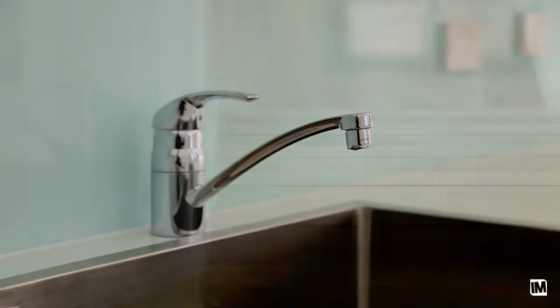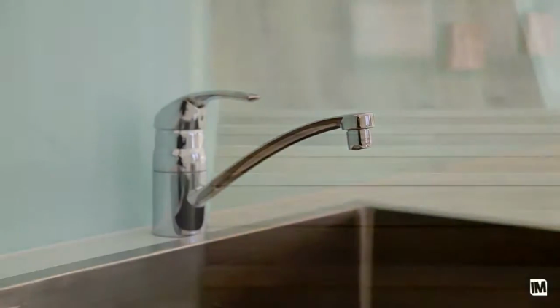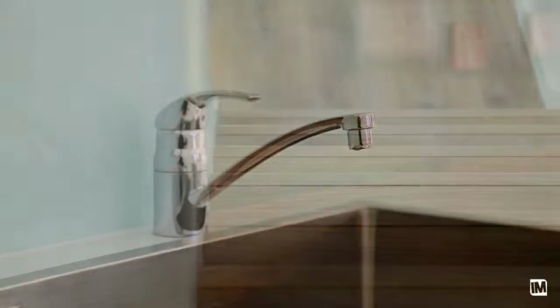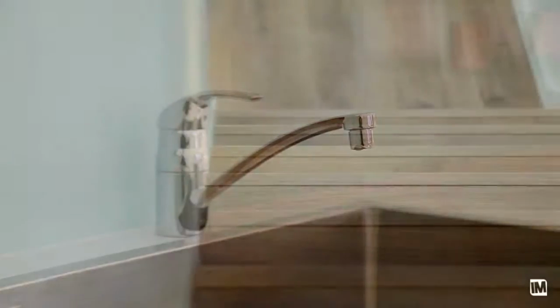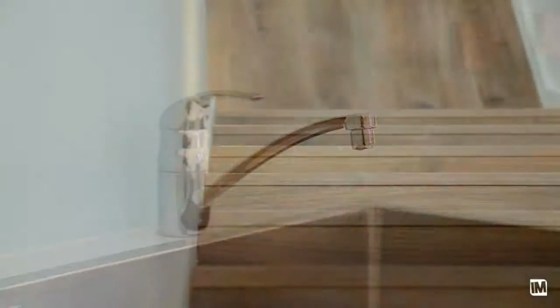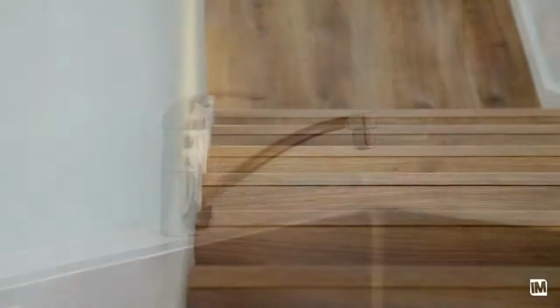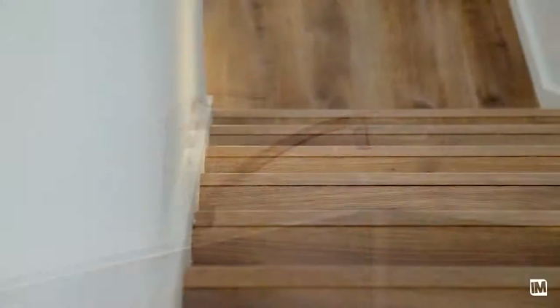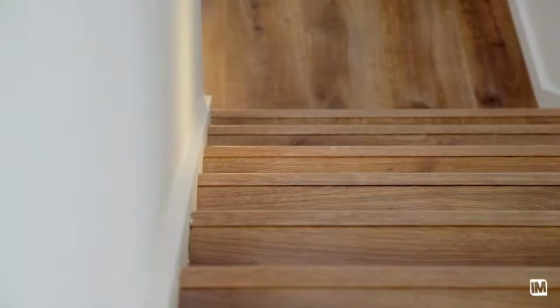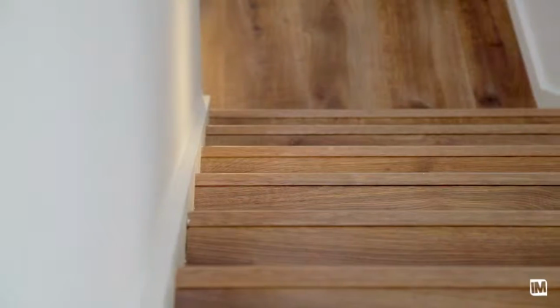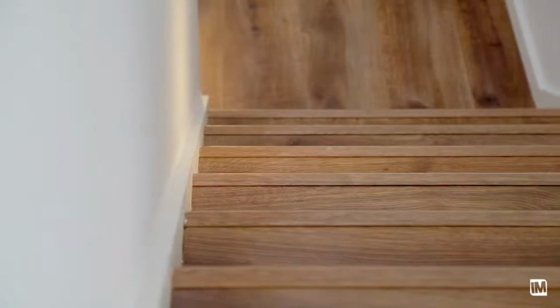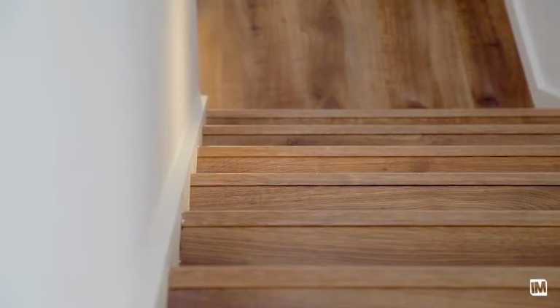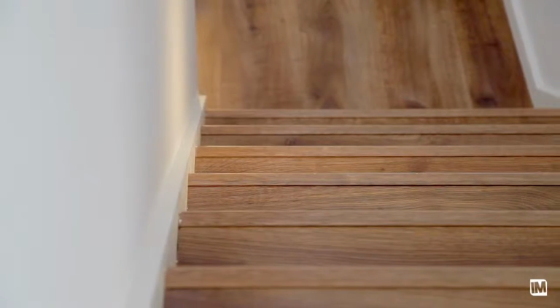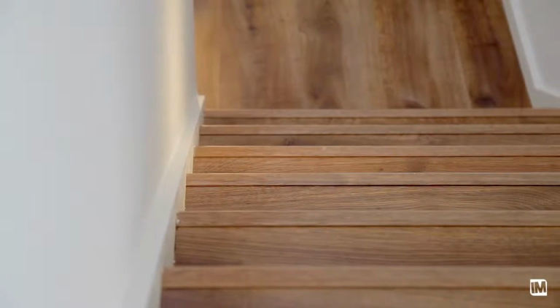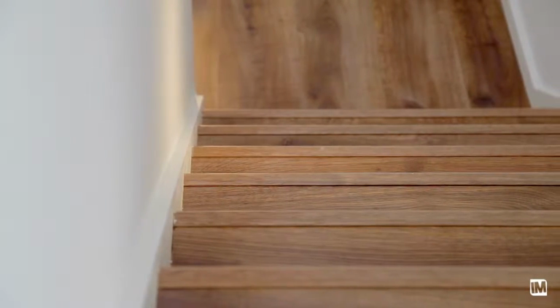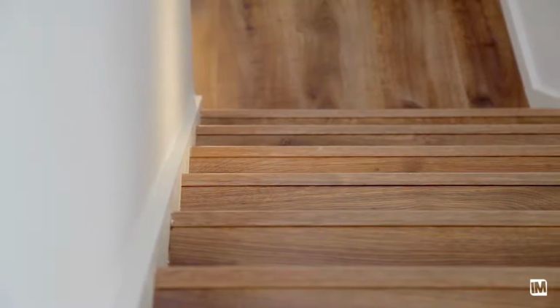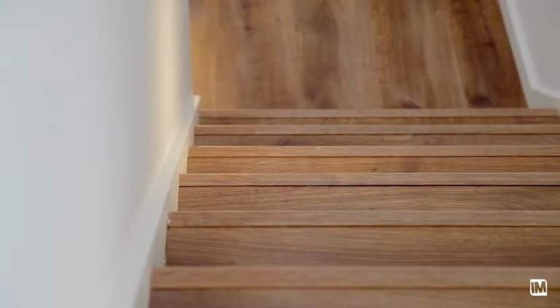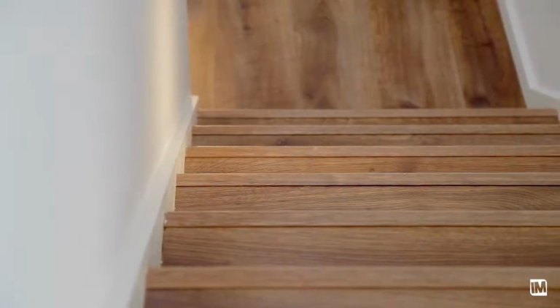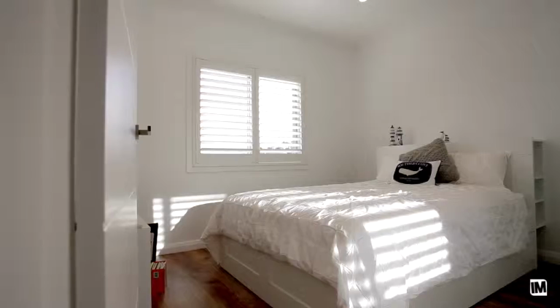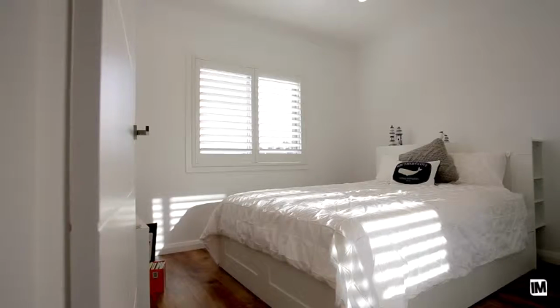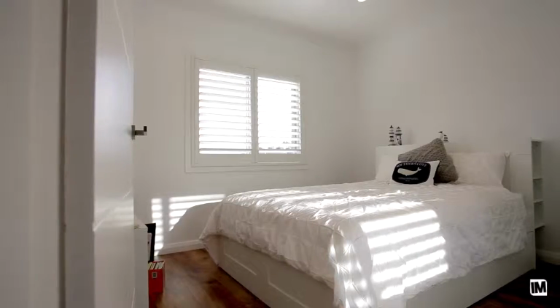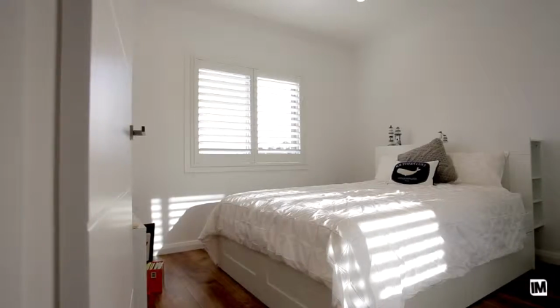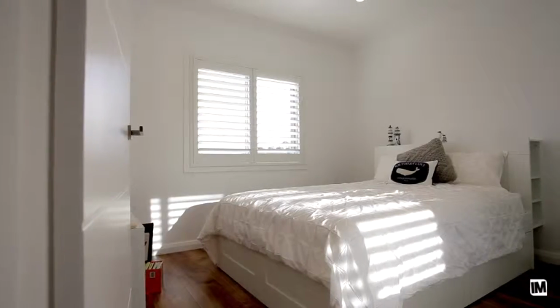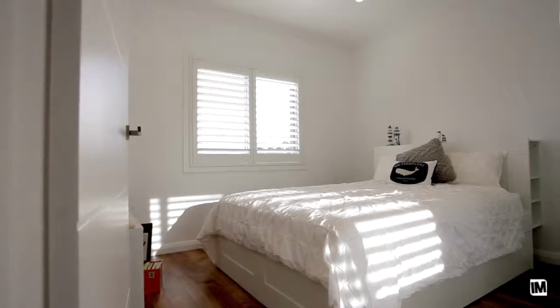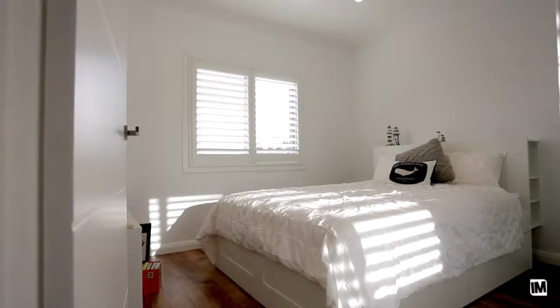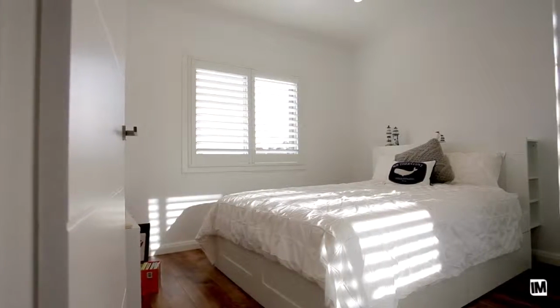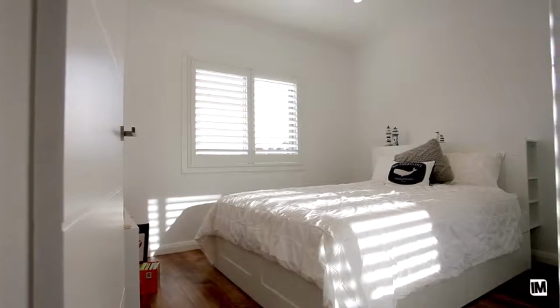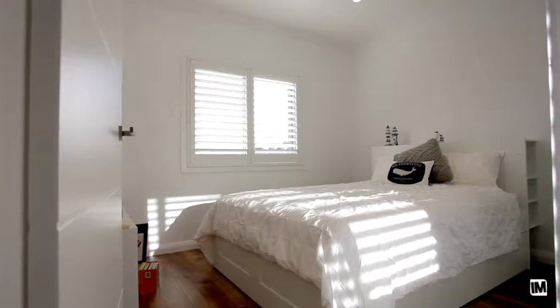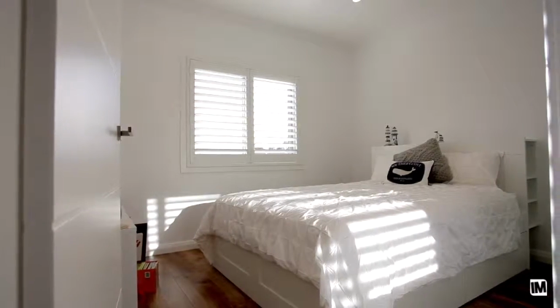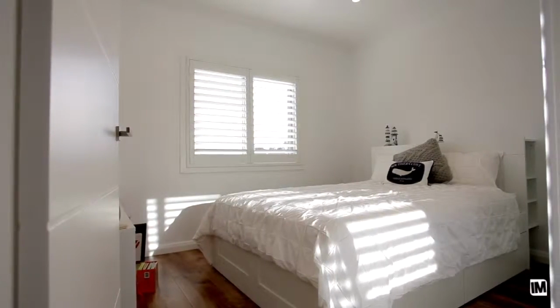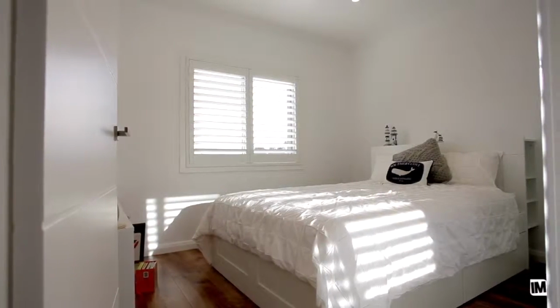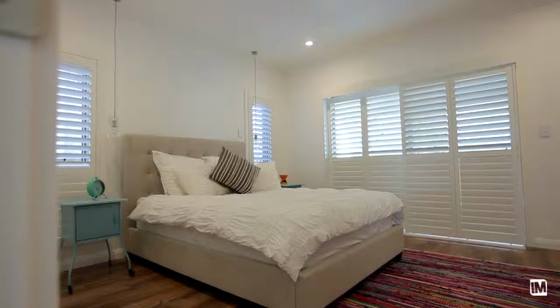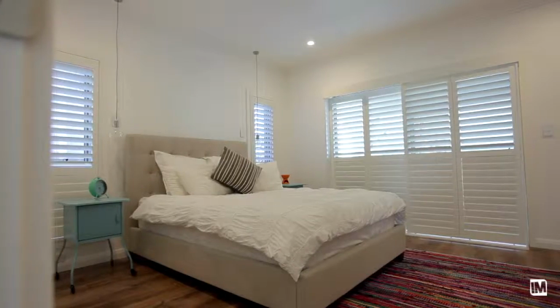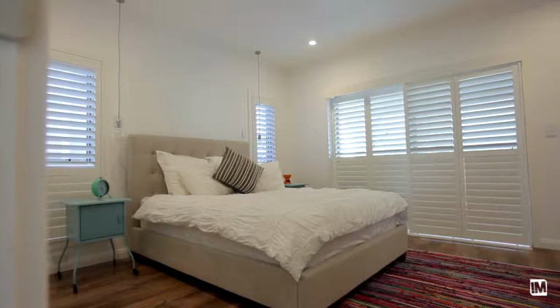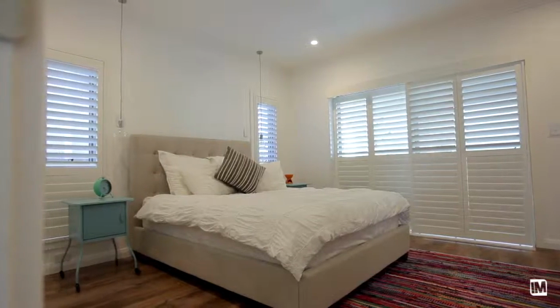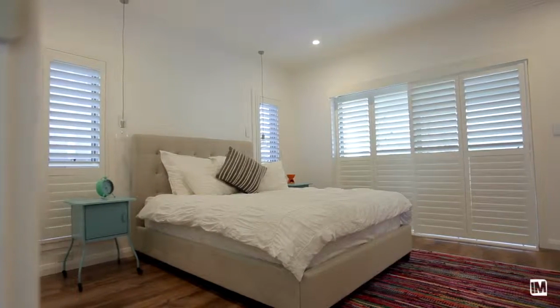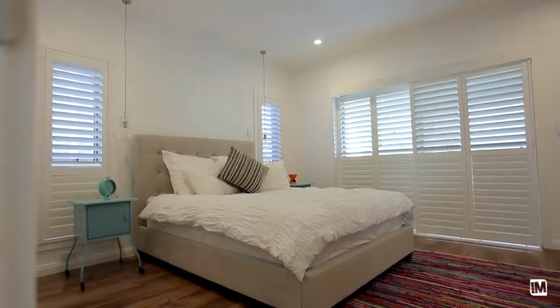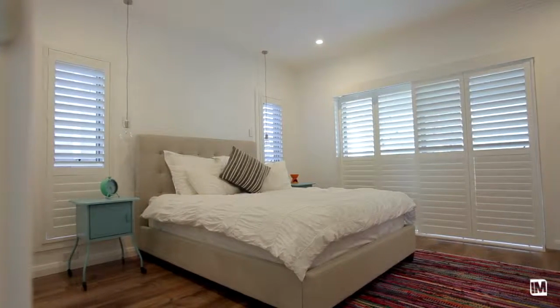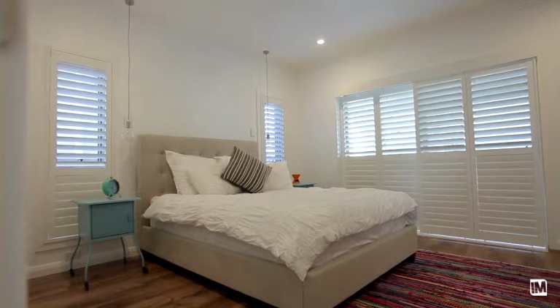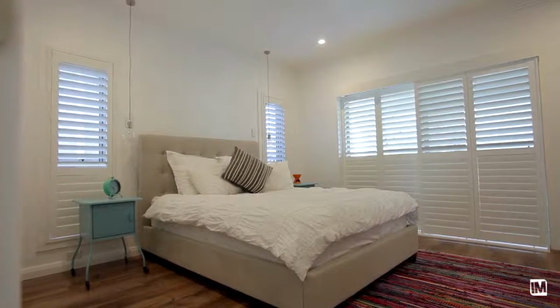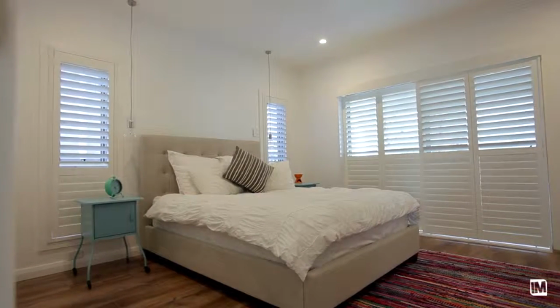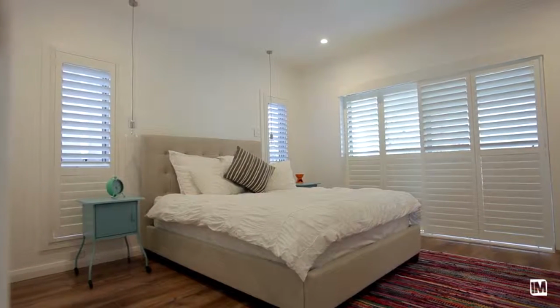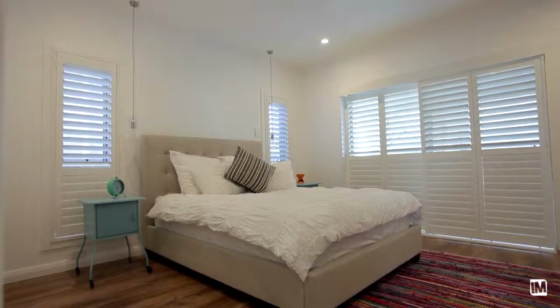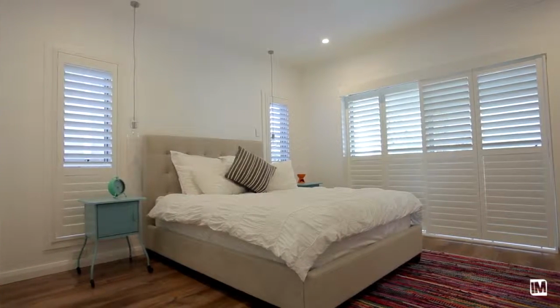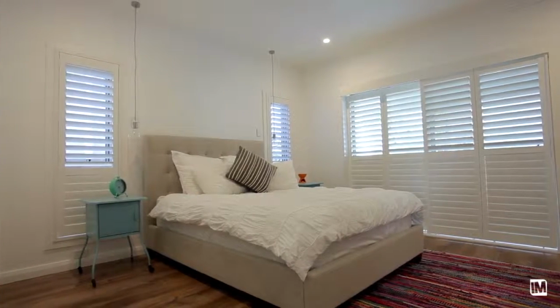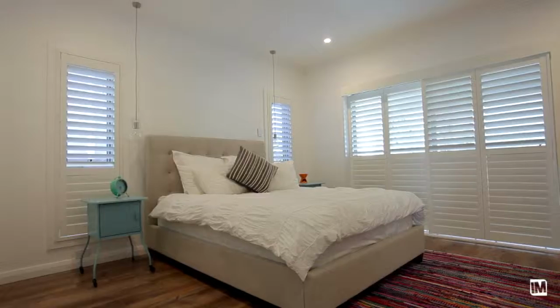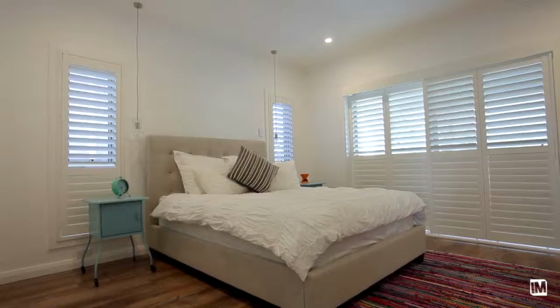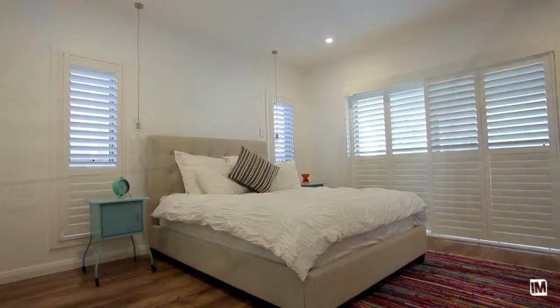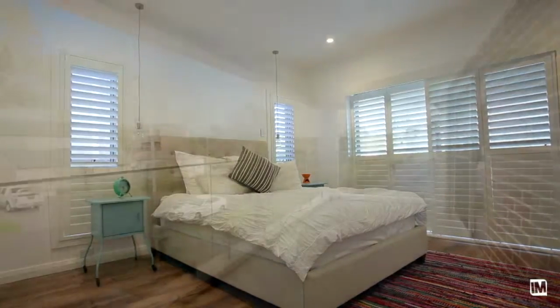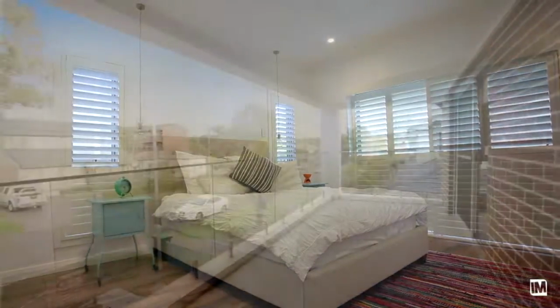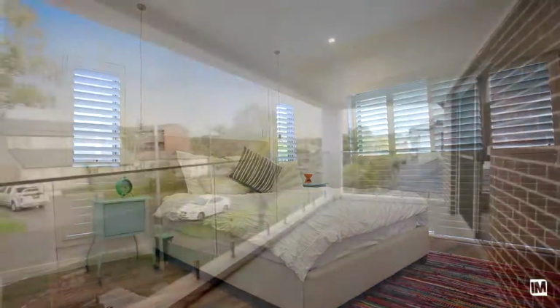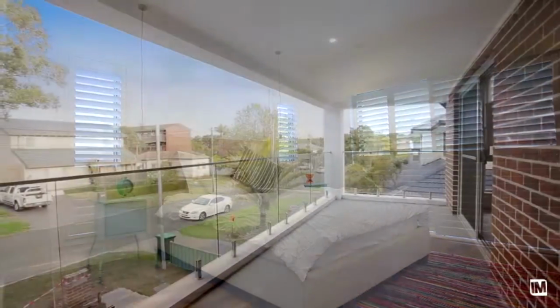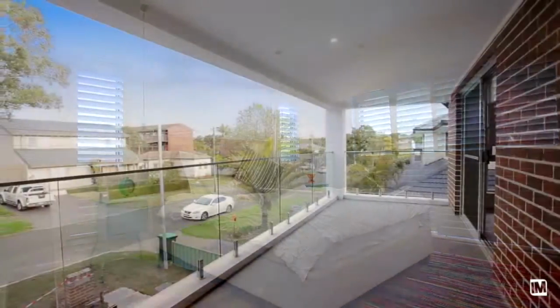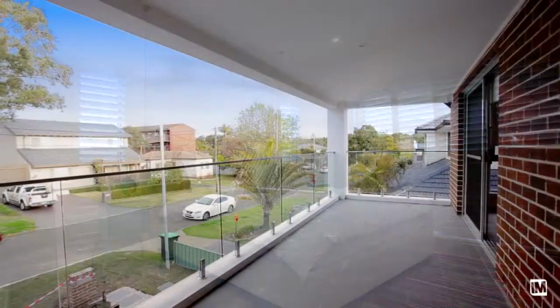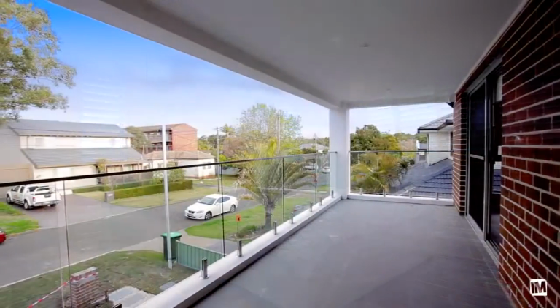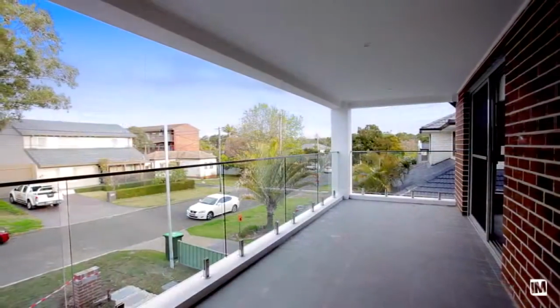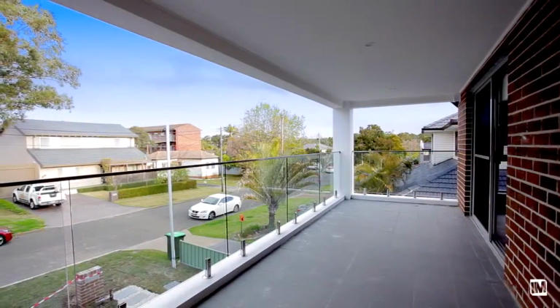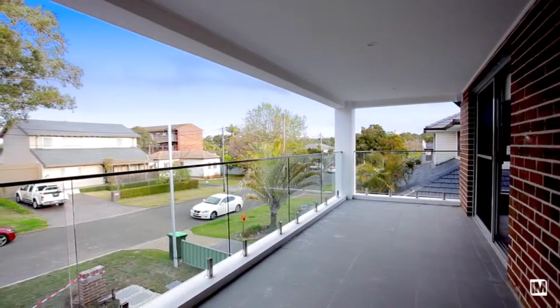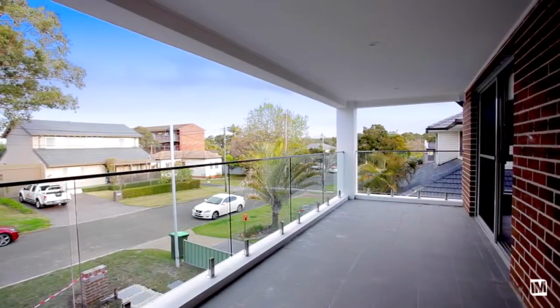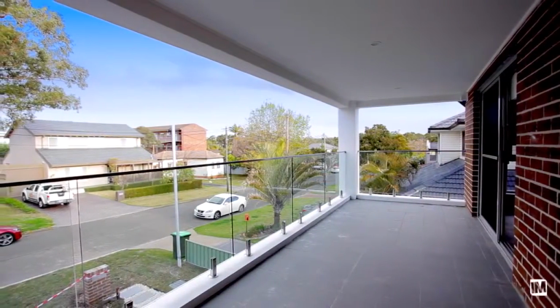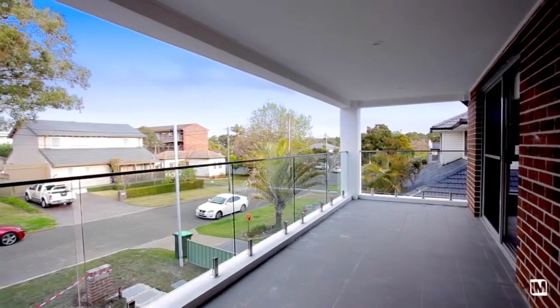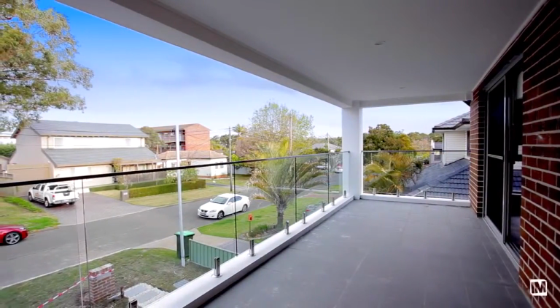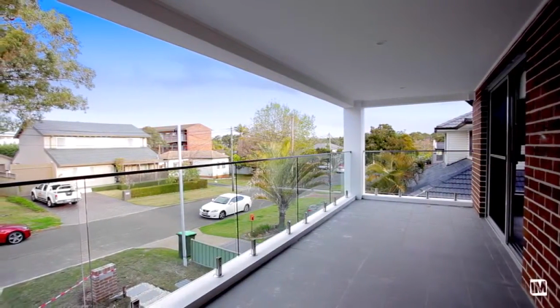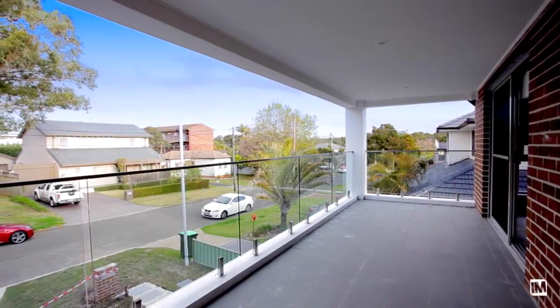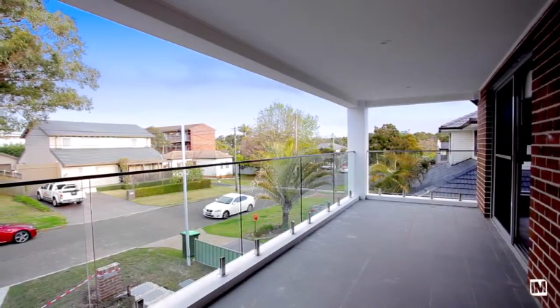Moving upstairs you've got three generous sized rooms with built-ins. The main feature is an ensuite with a walk-in wardrobe plus a balcony overlooking the district.